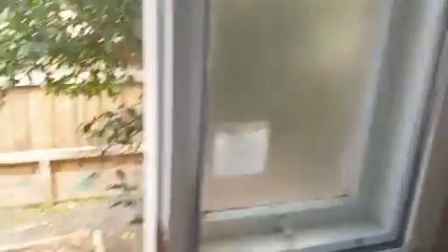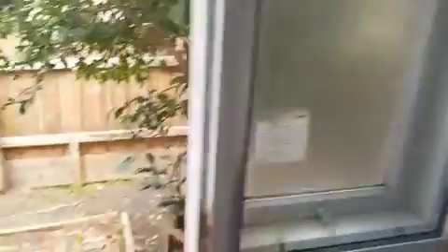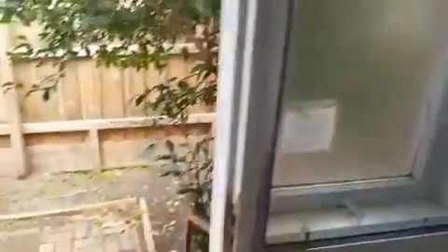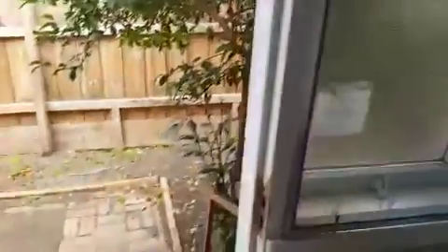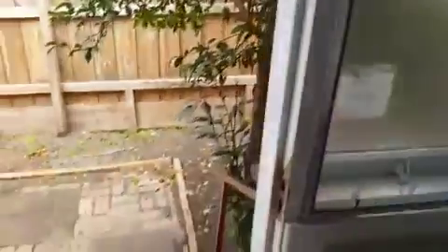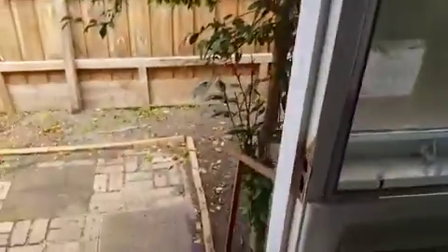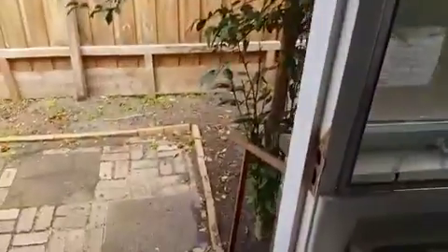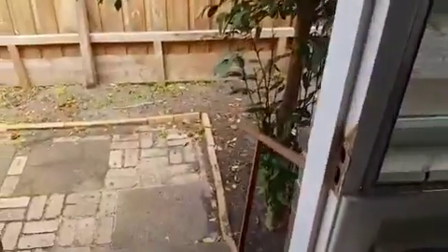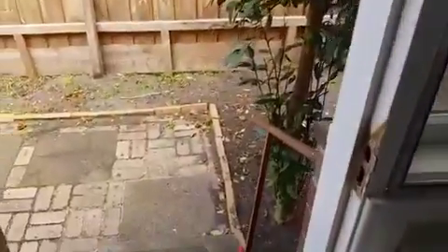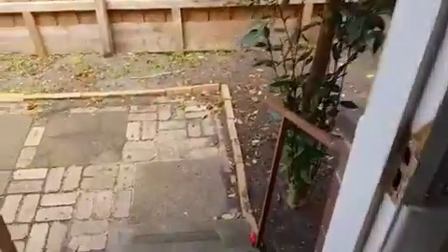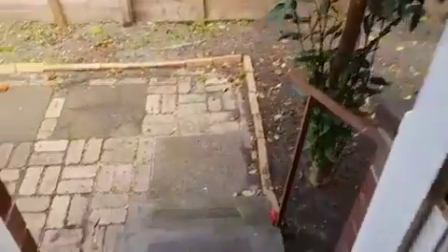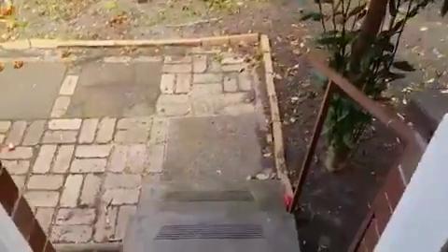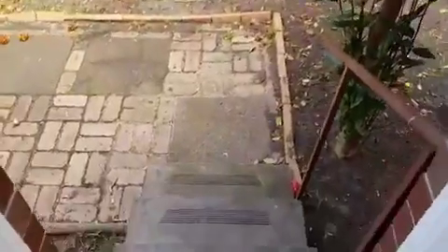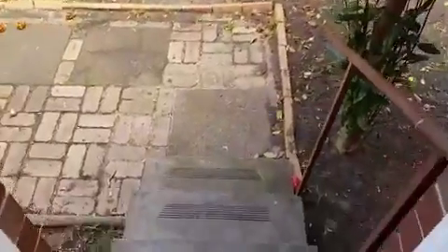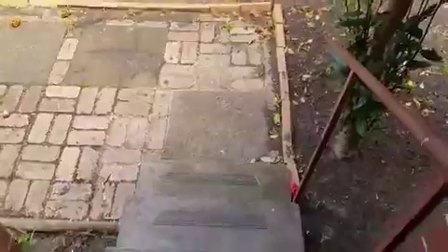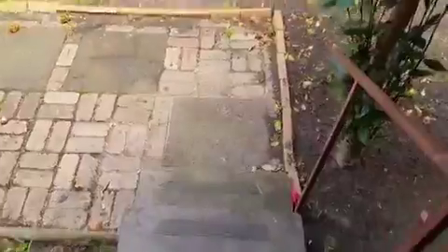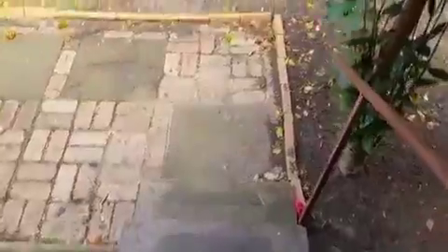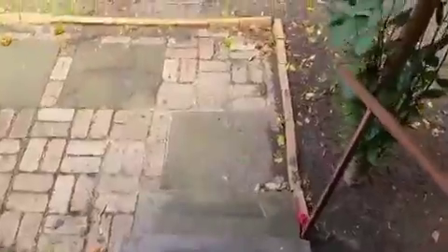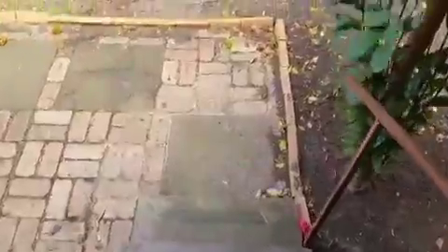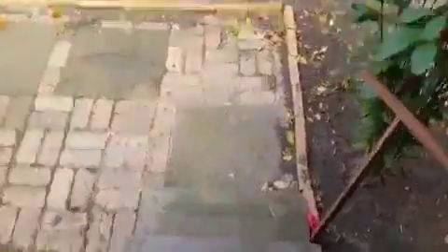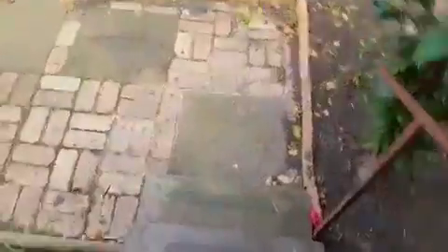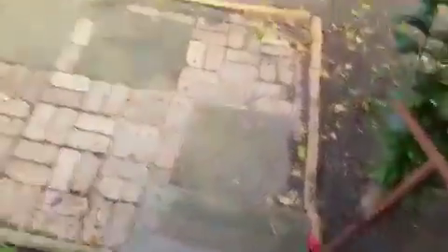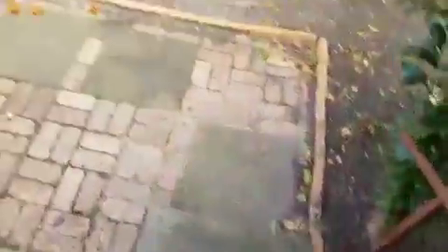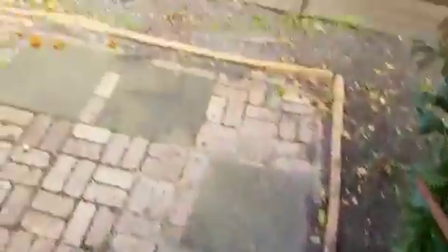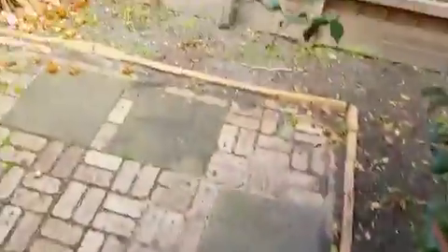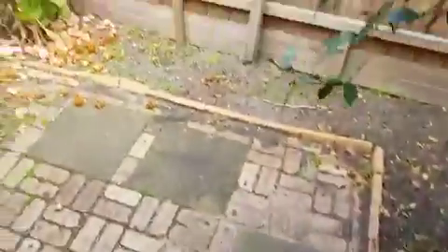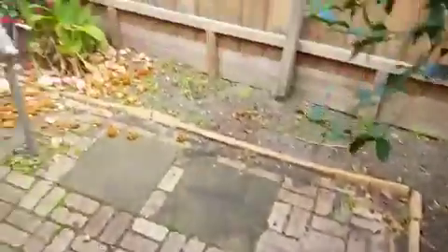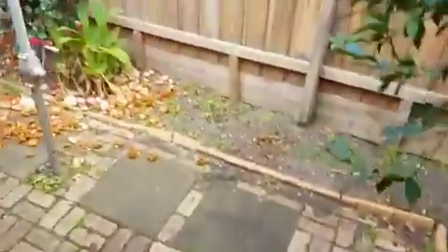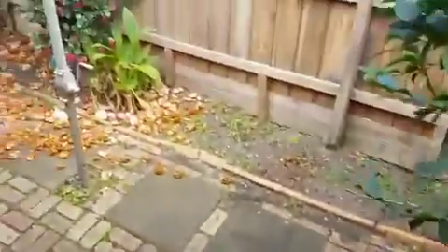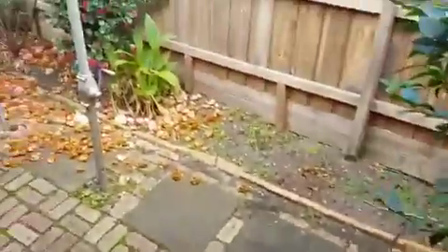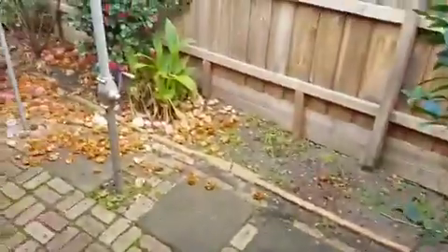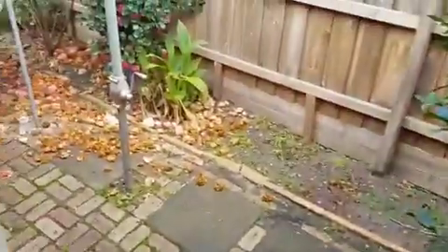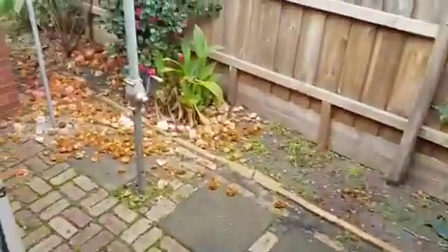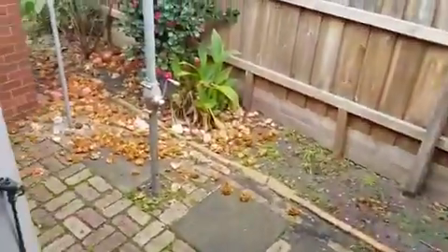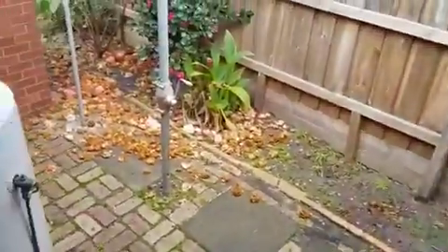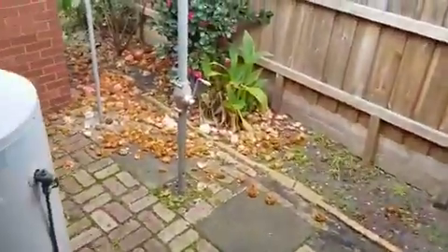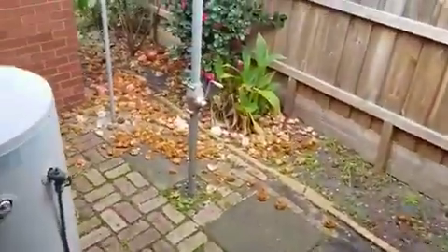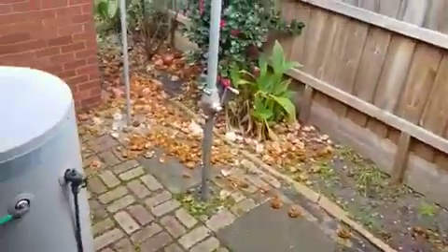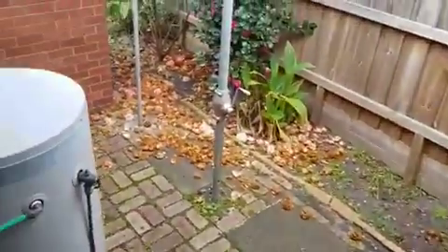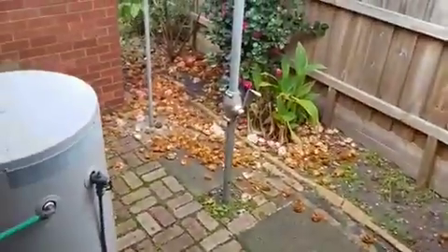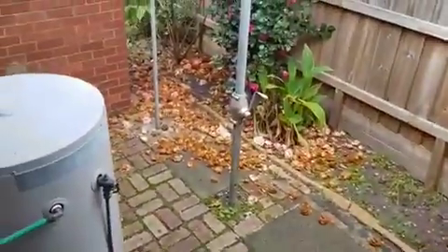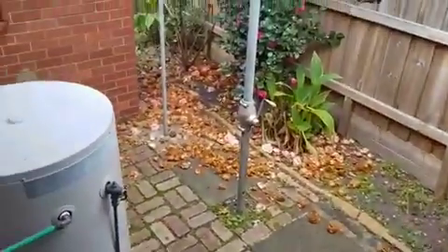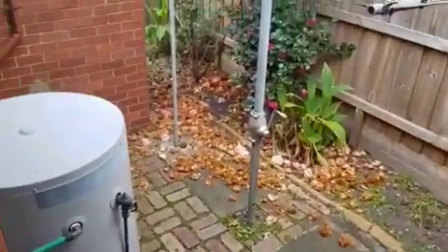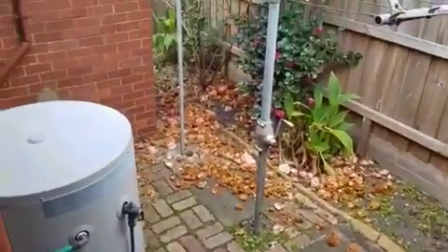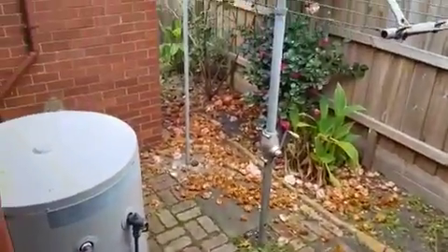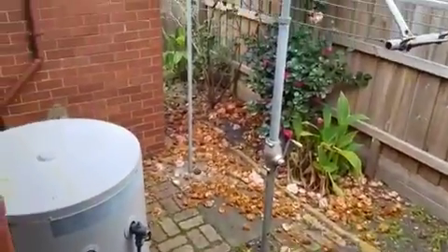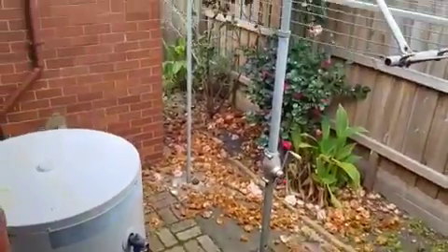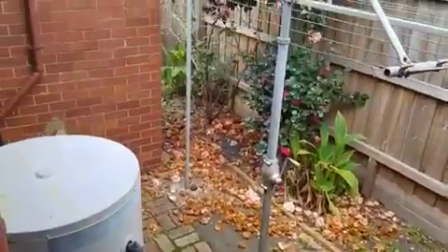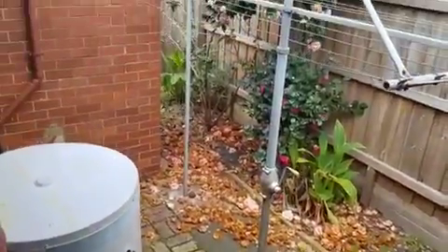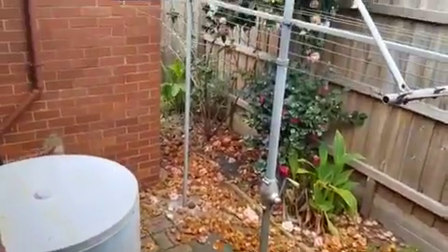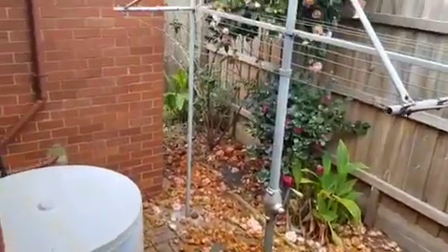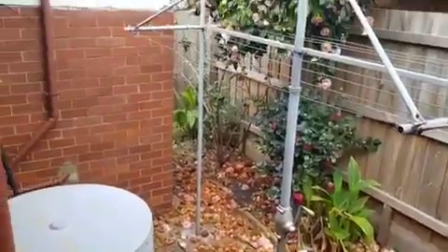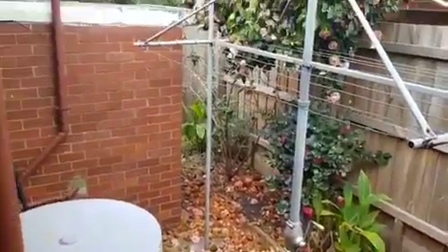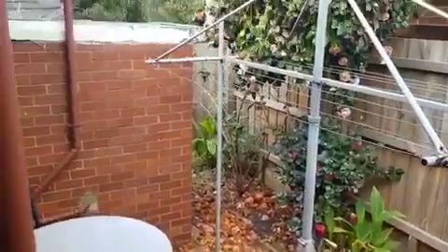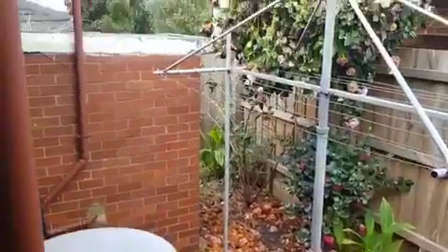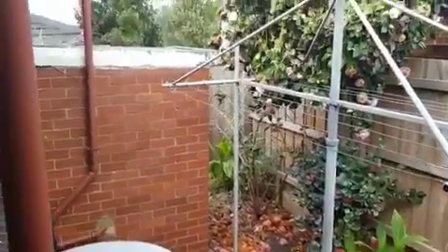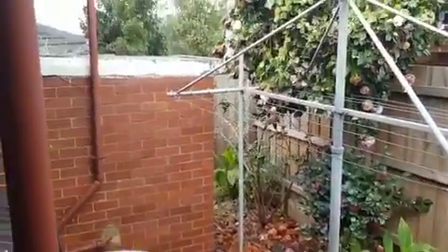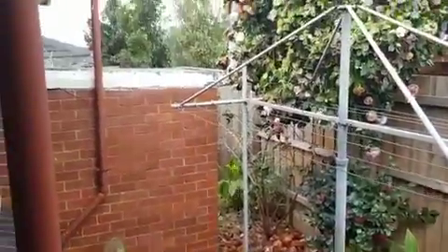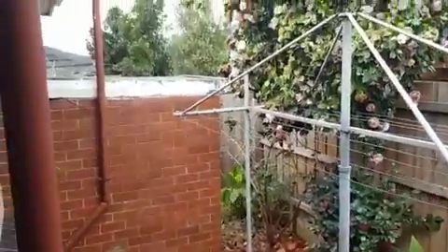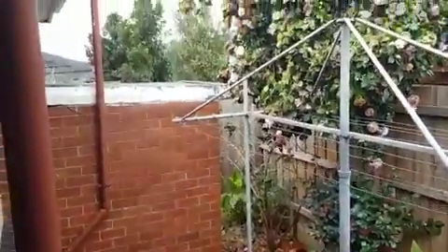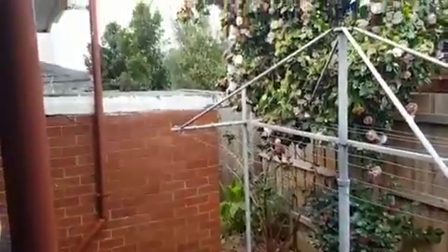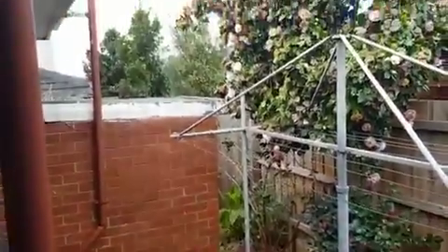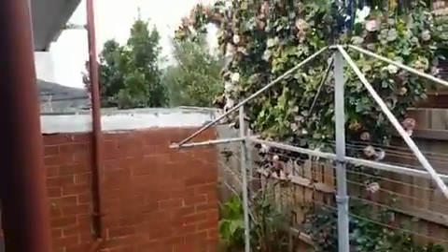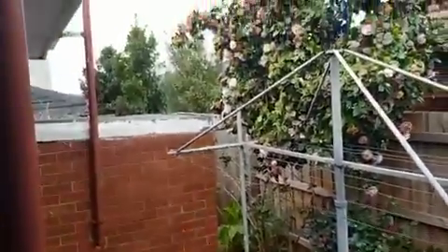Backyard — a small, low-maintenance space with a clothesline.